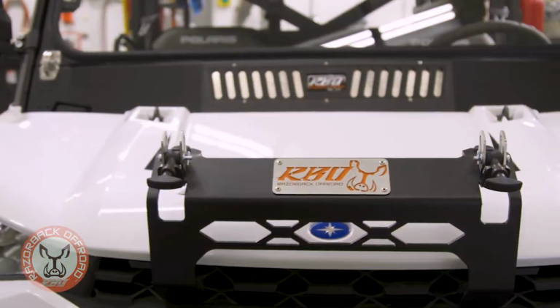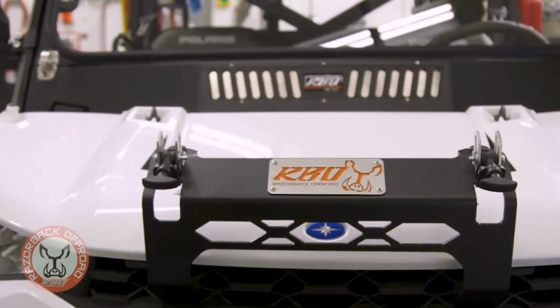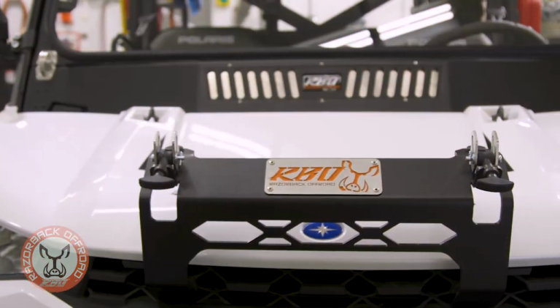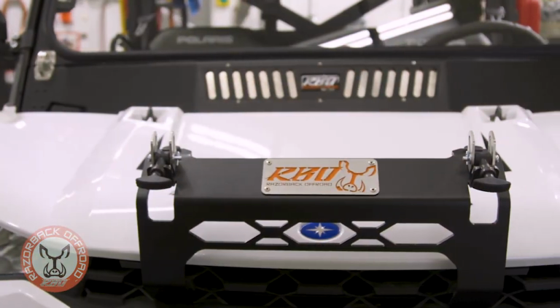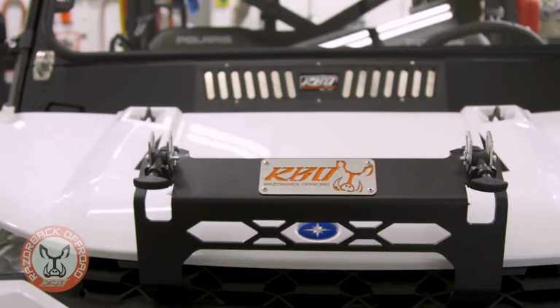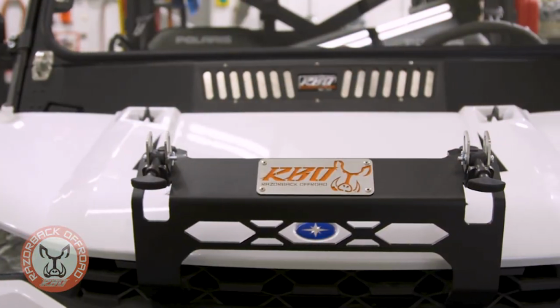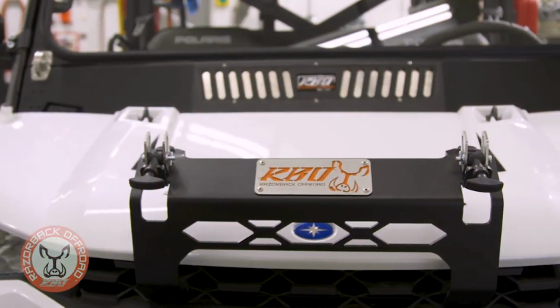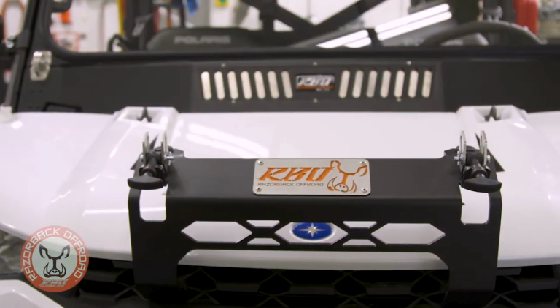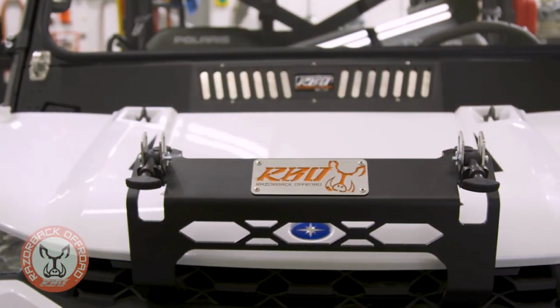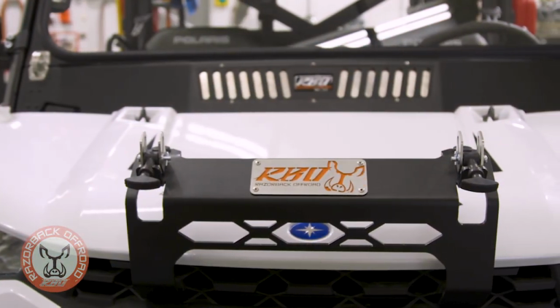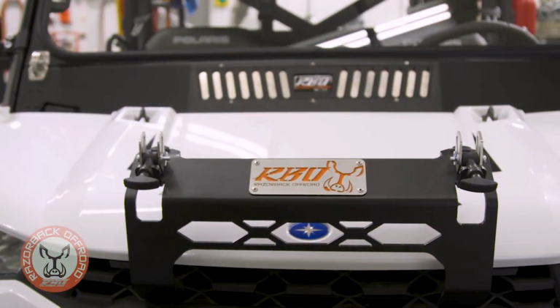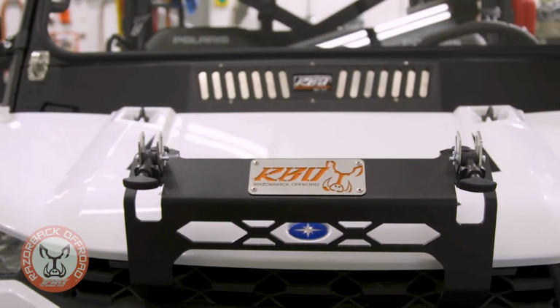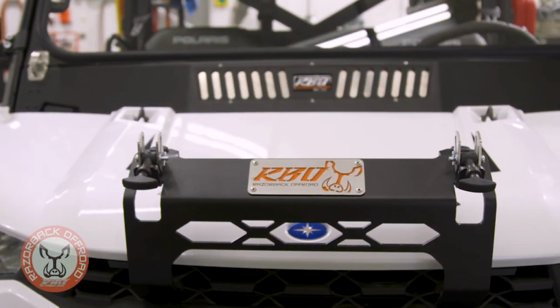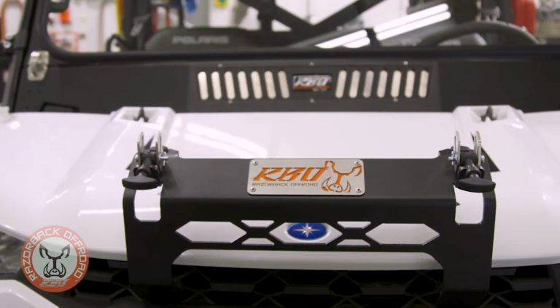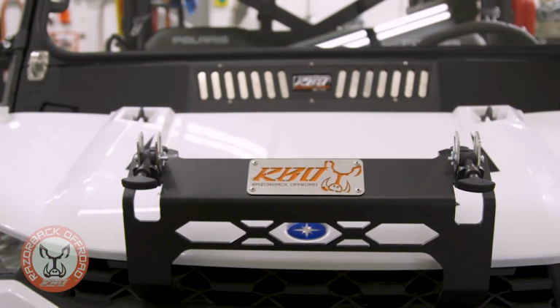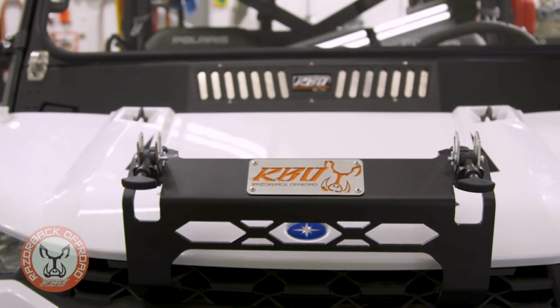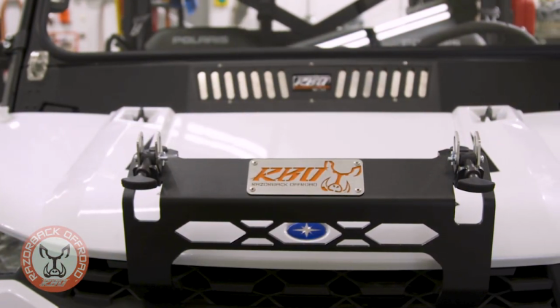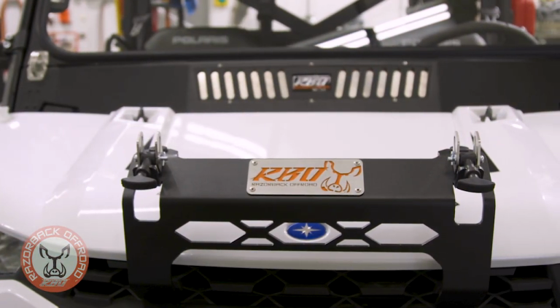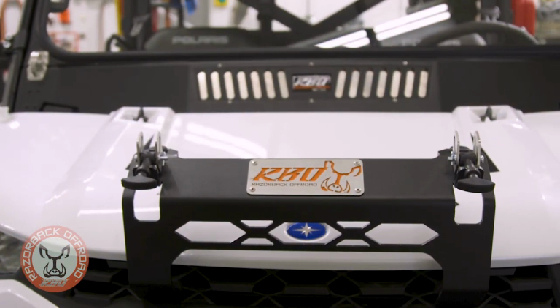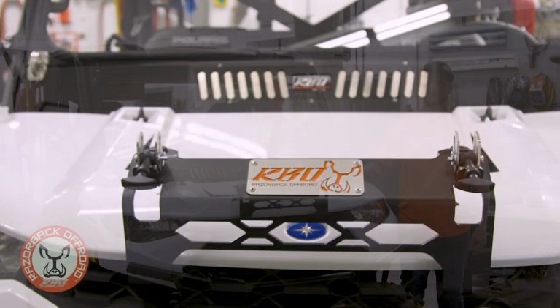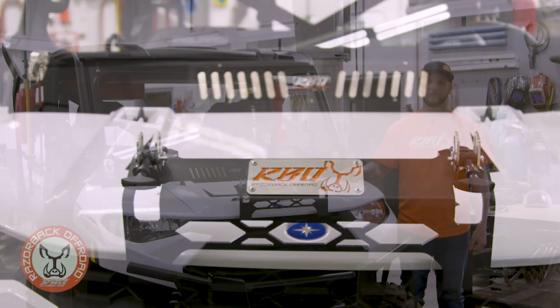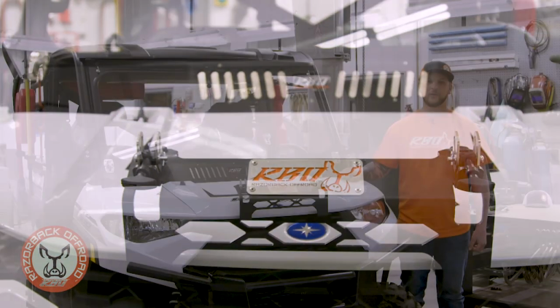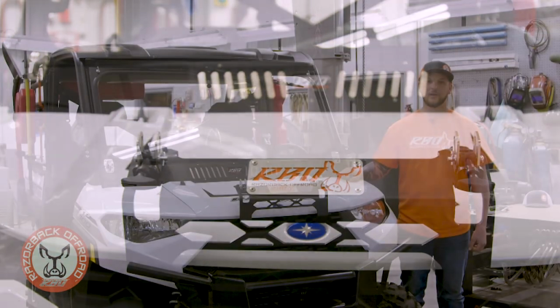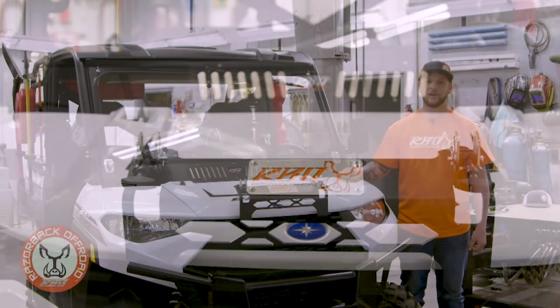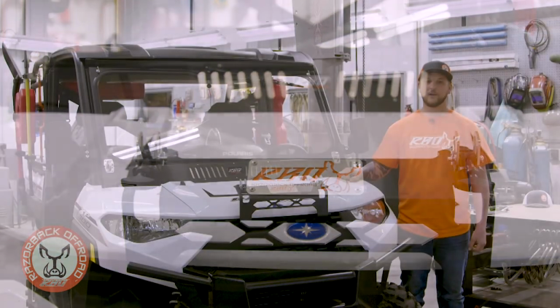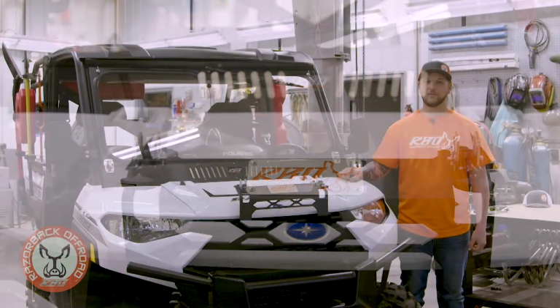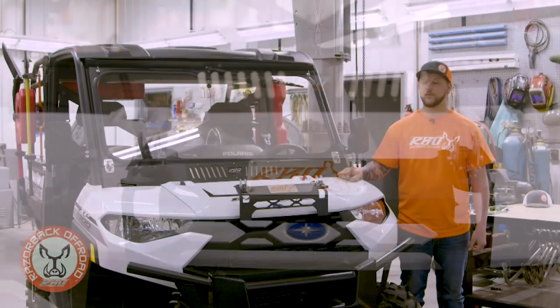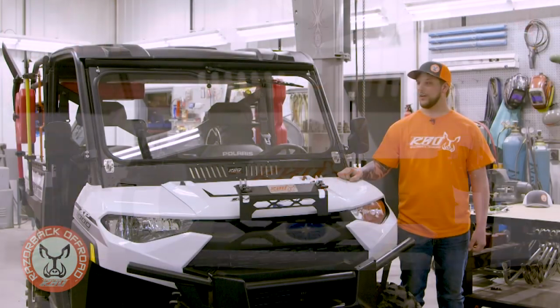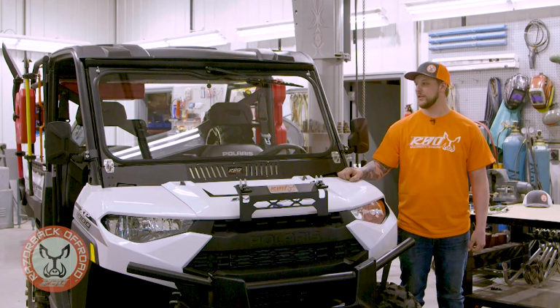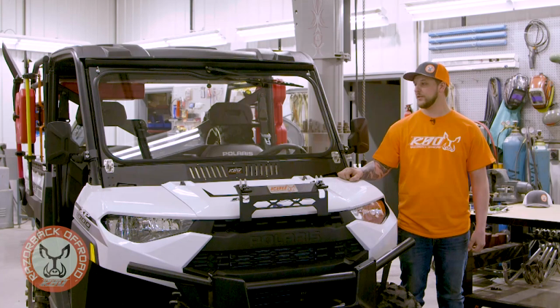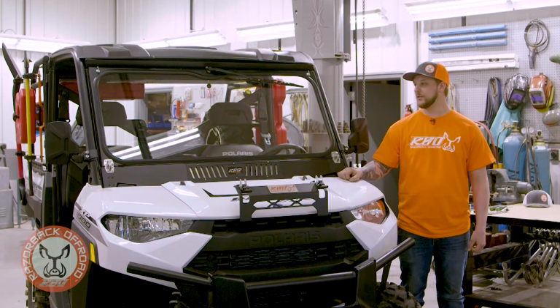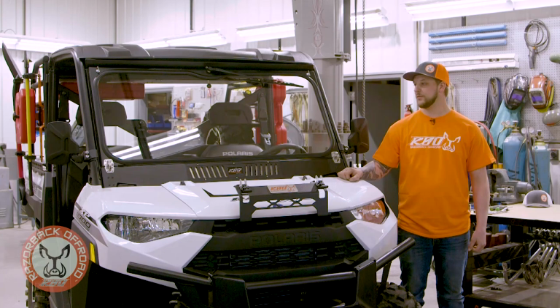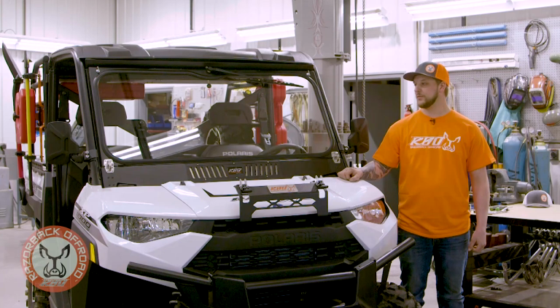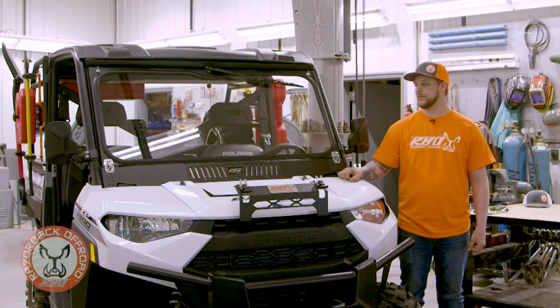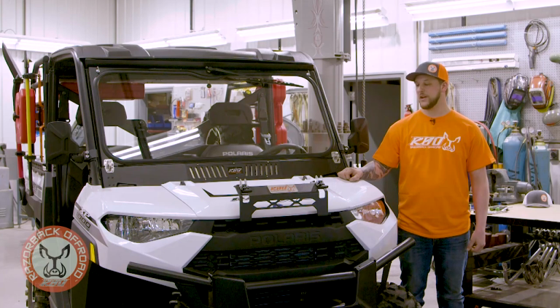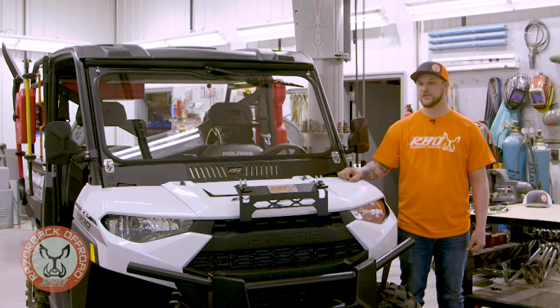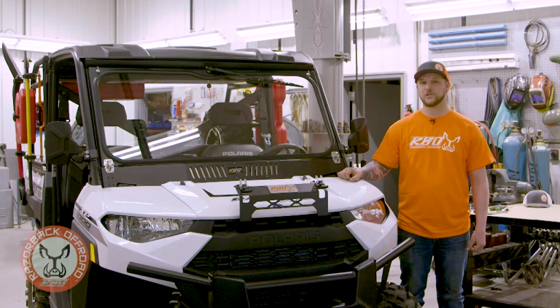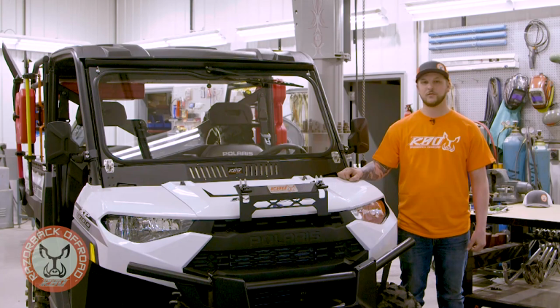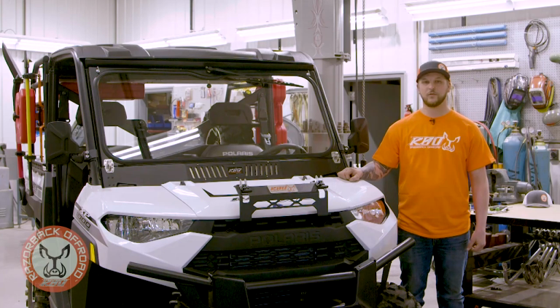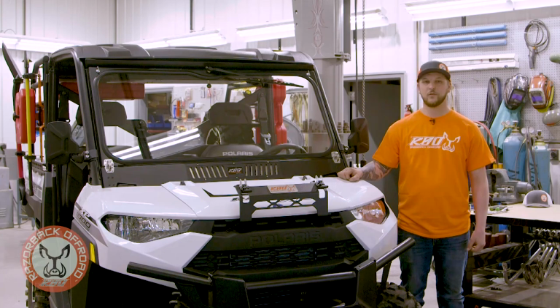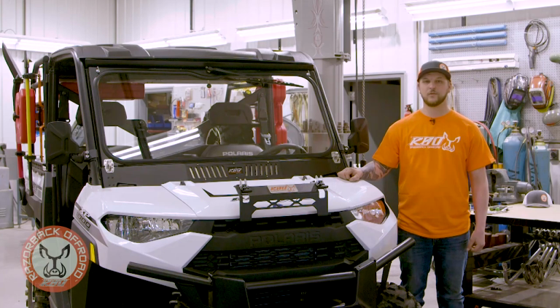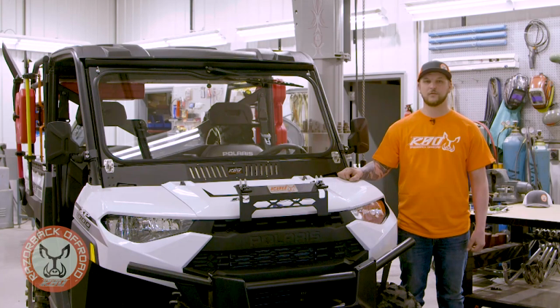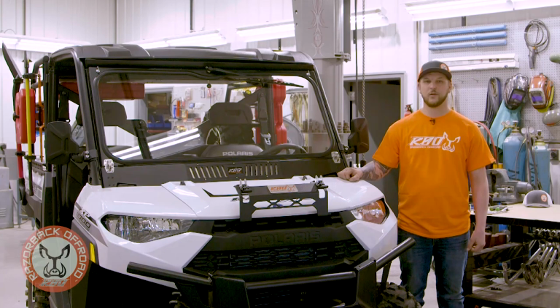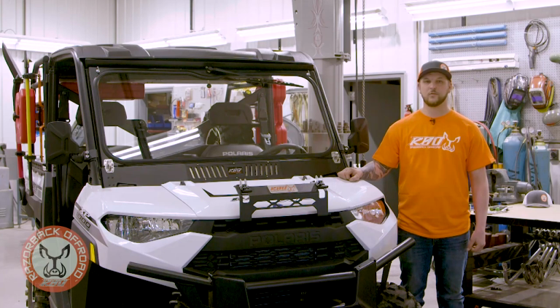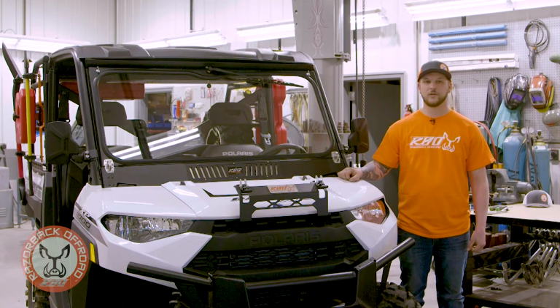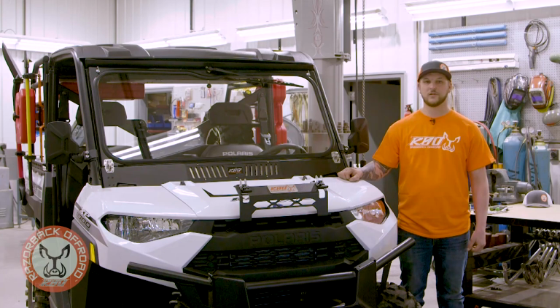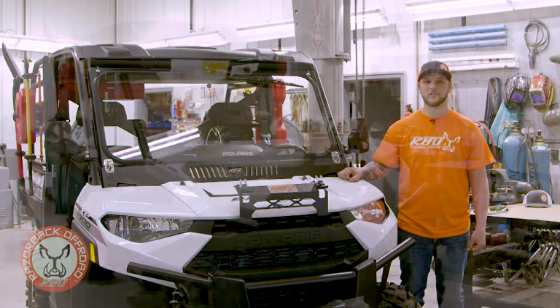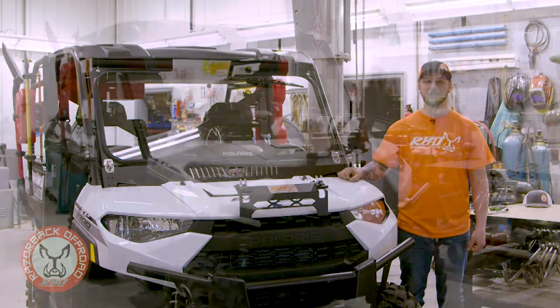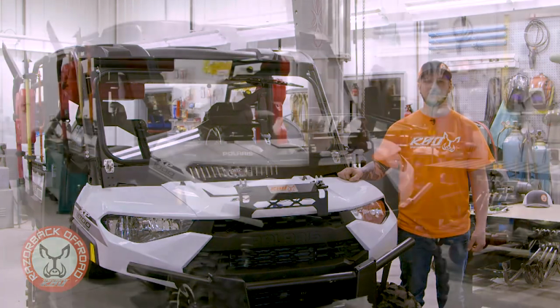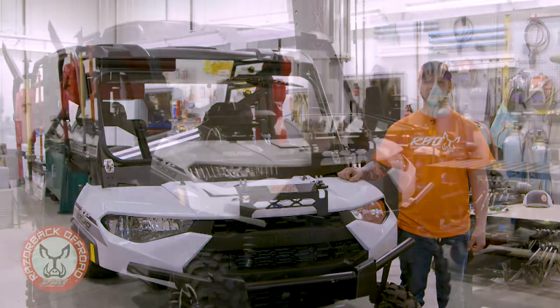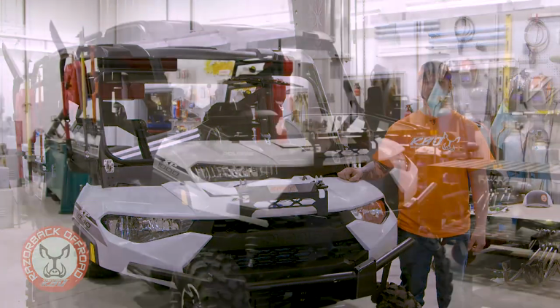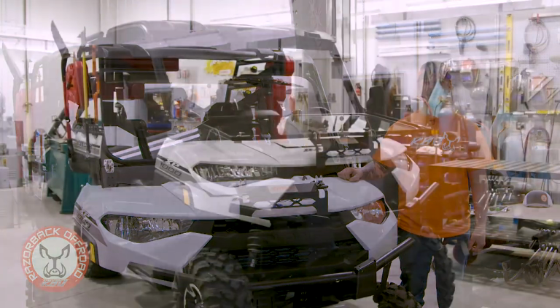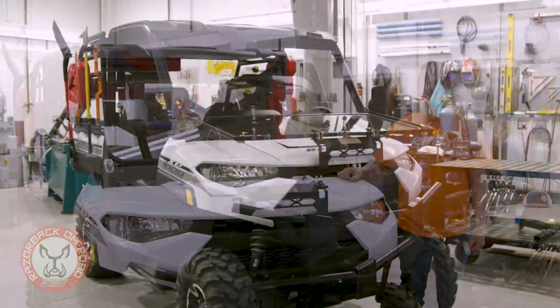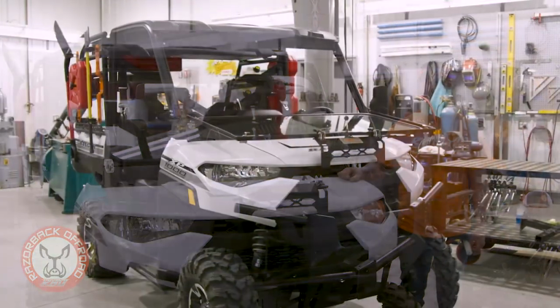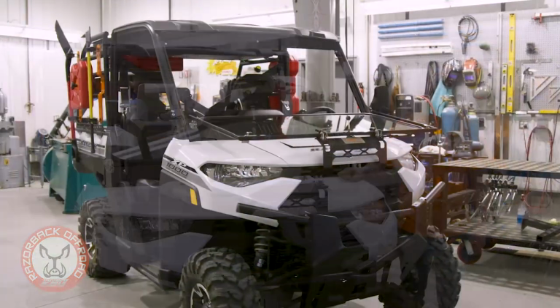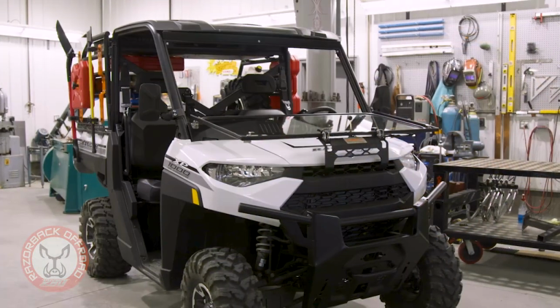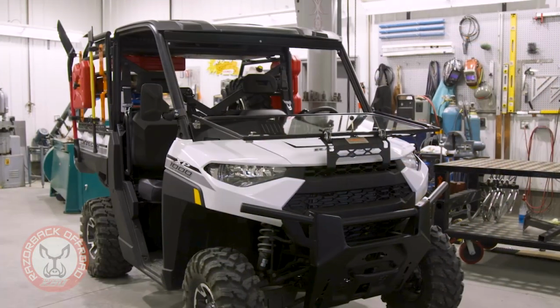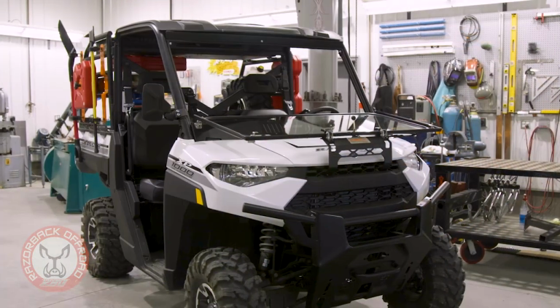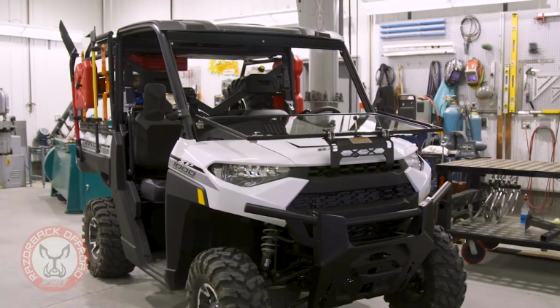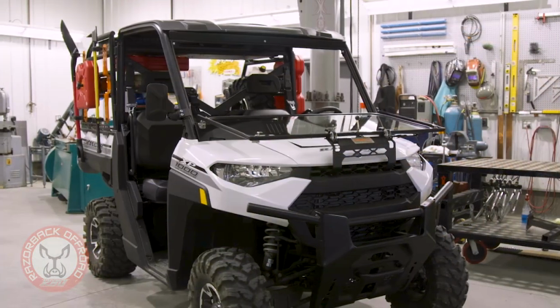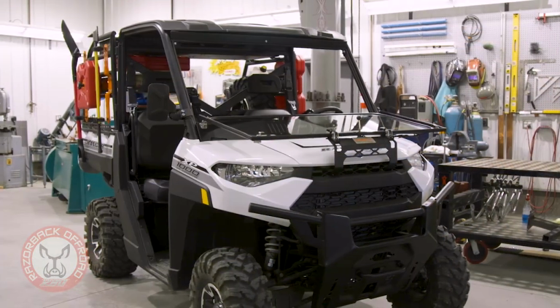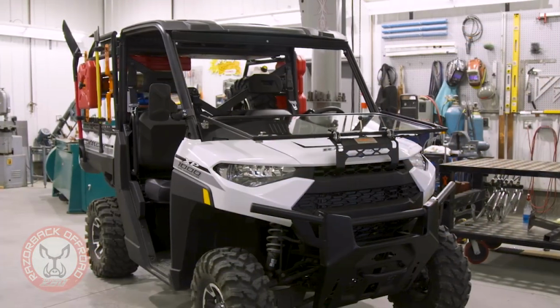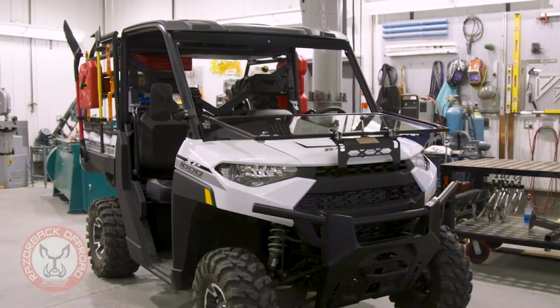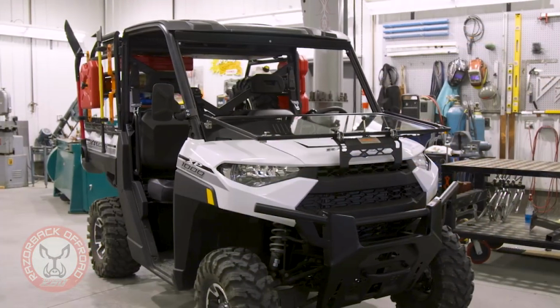We hope you guys are as excited as we are for our new Ranger folding front windshield, and we hope to see you on the trail.